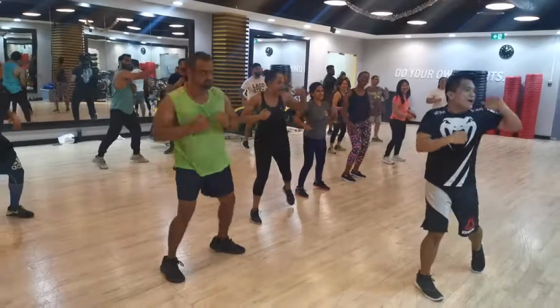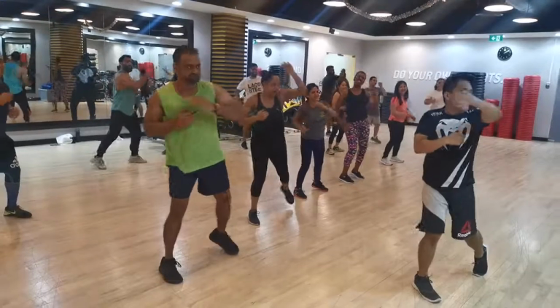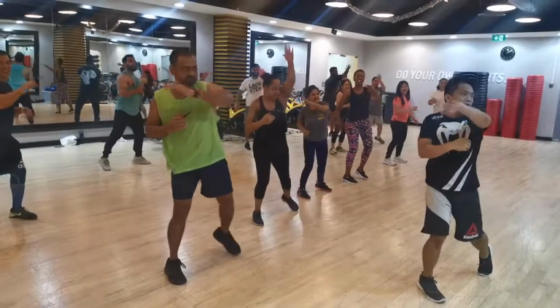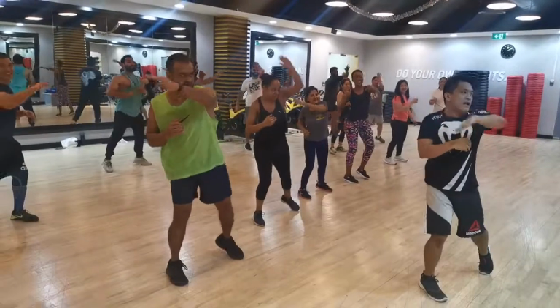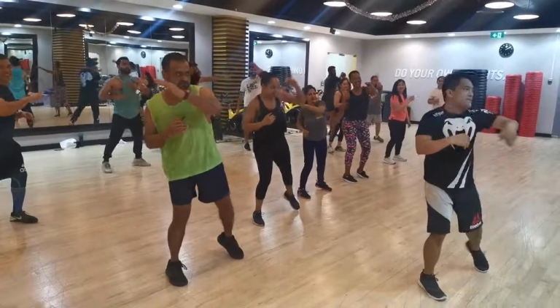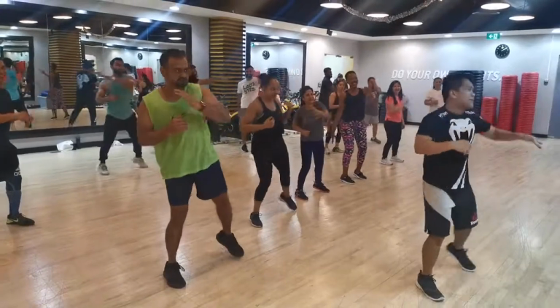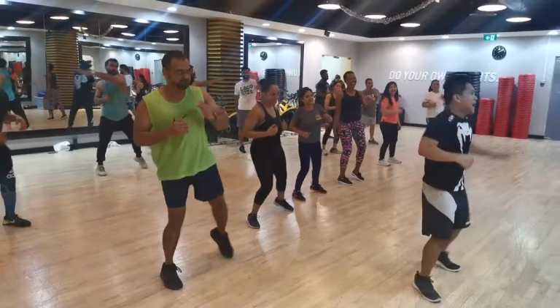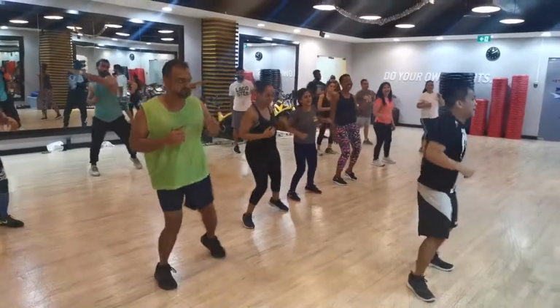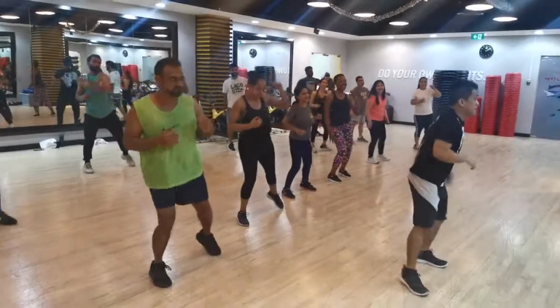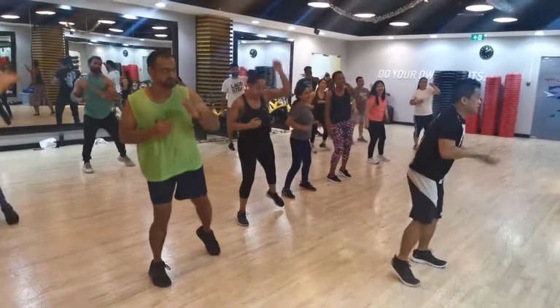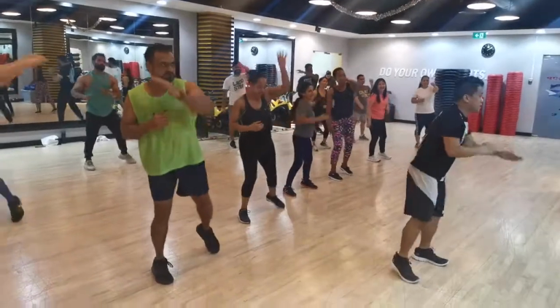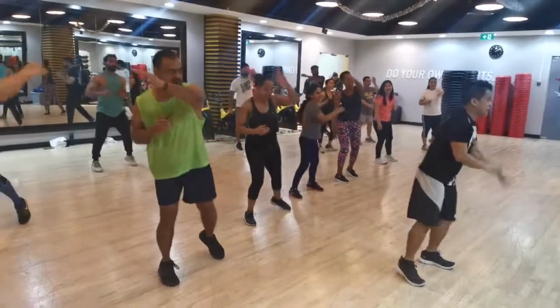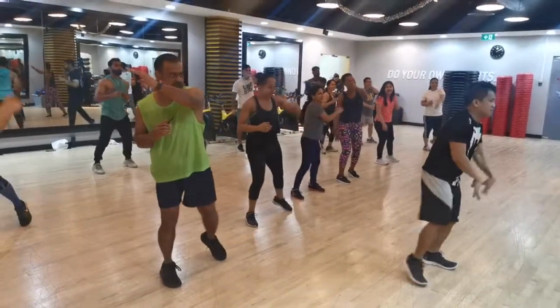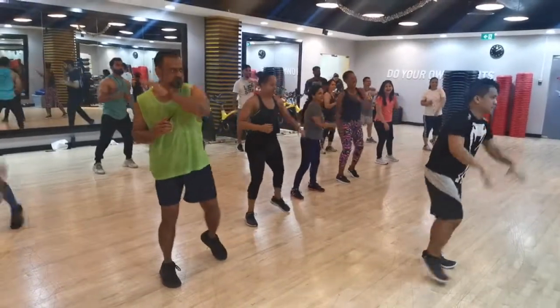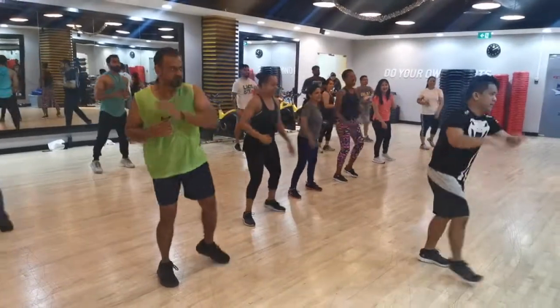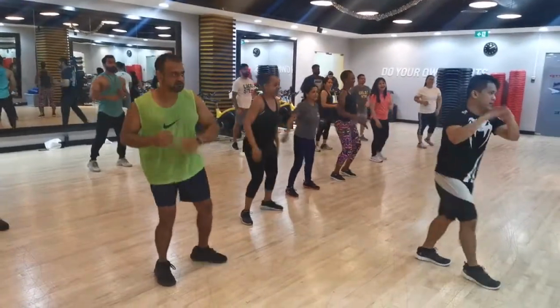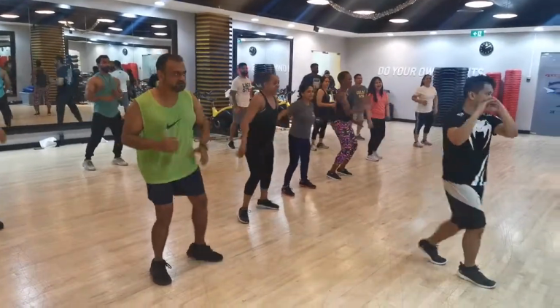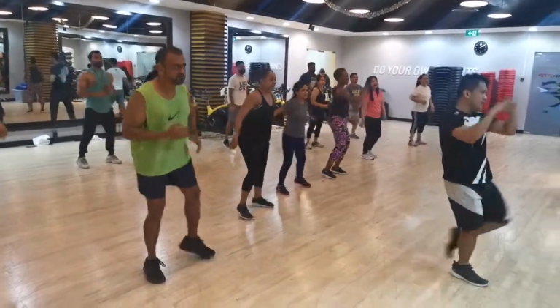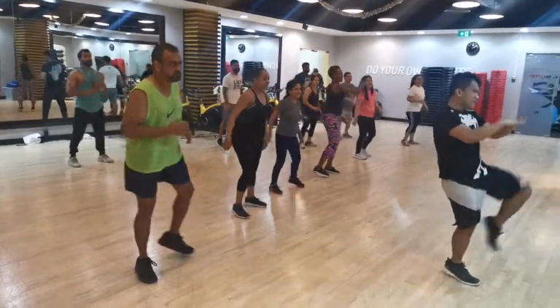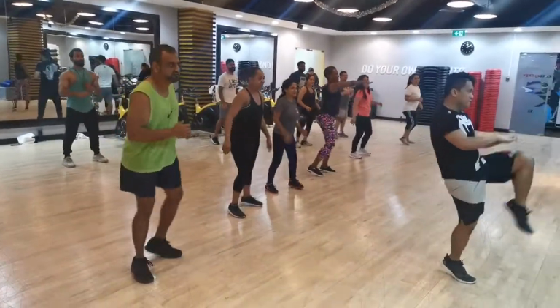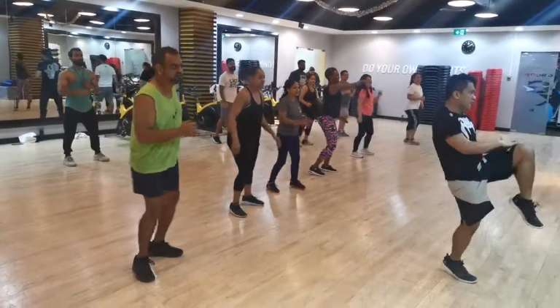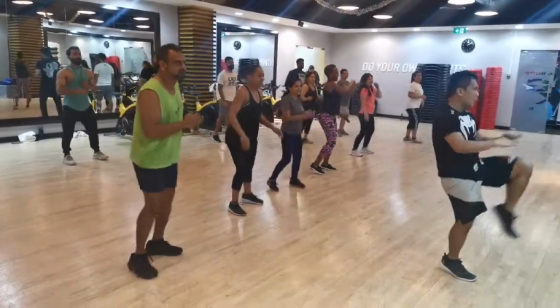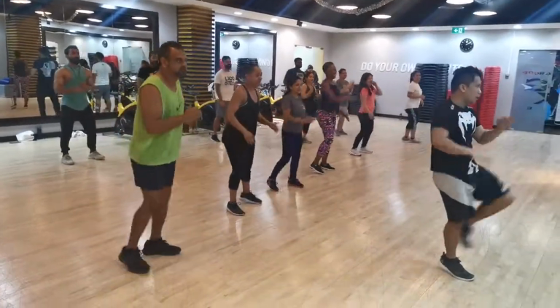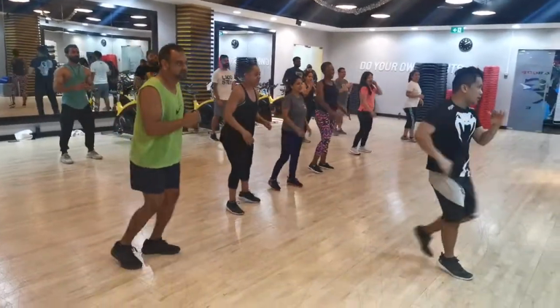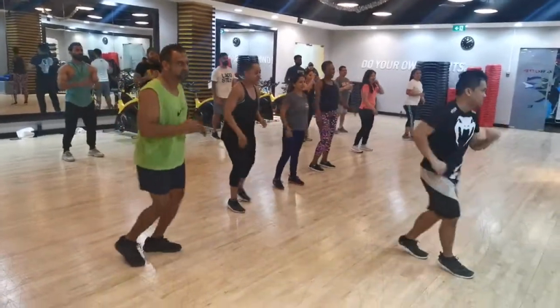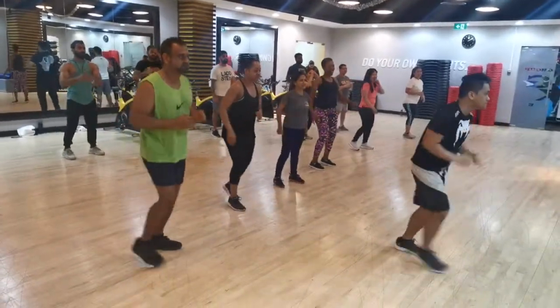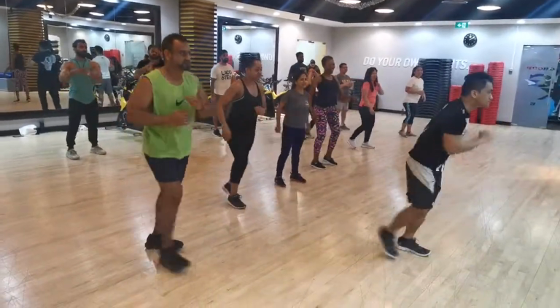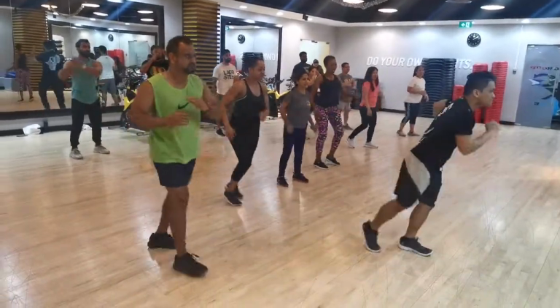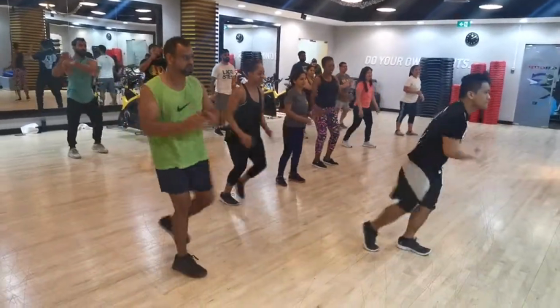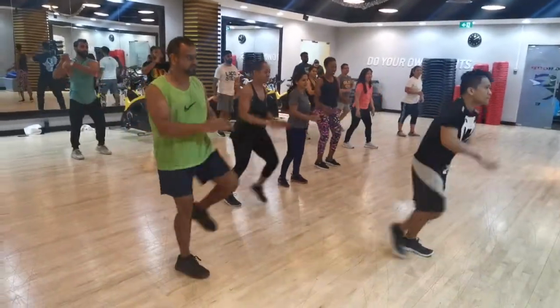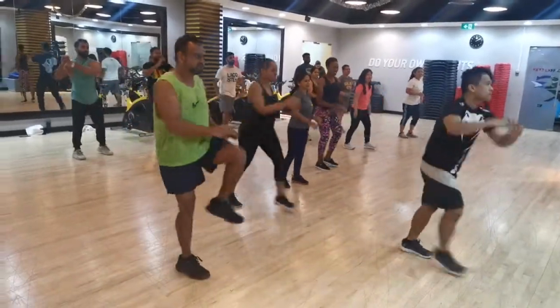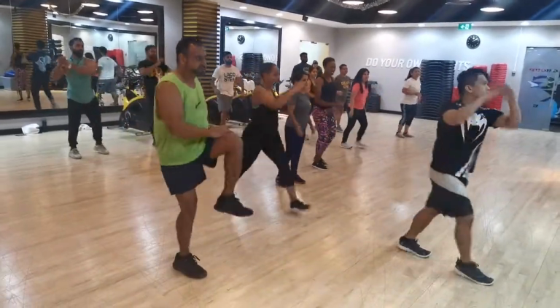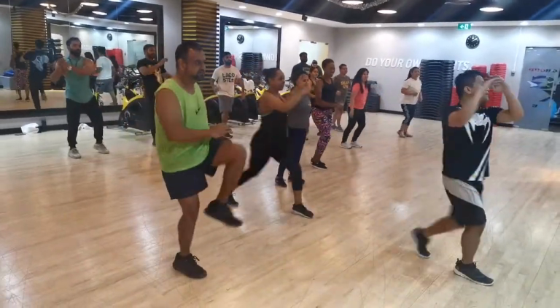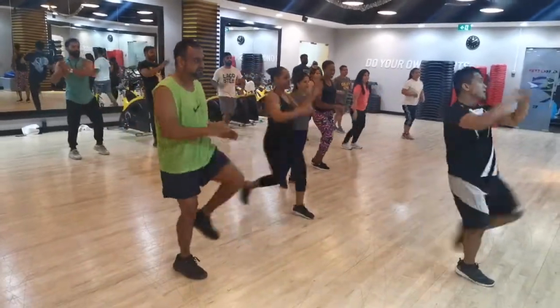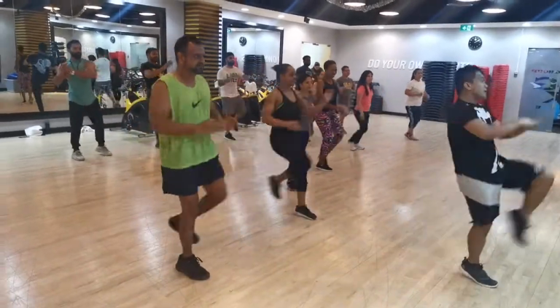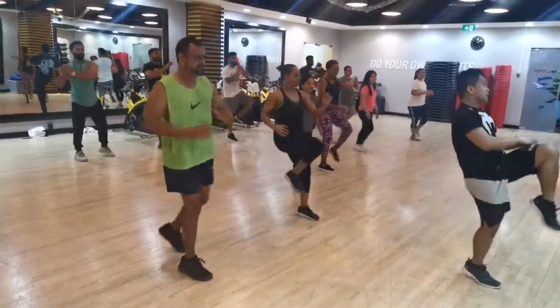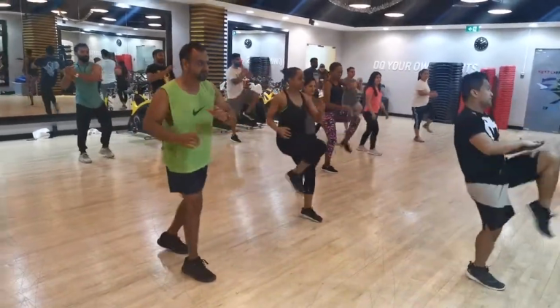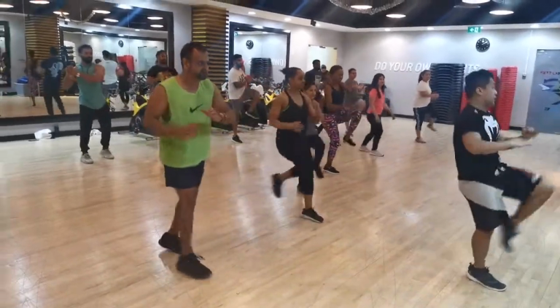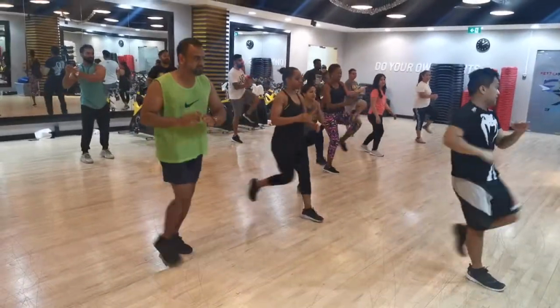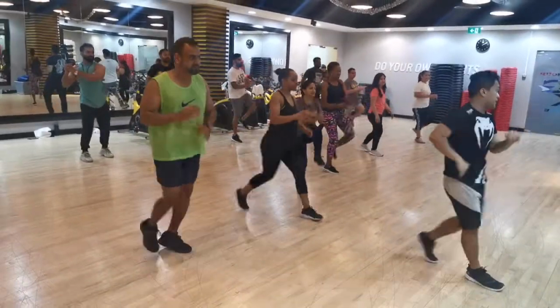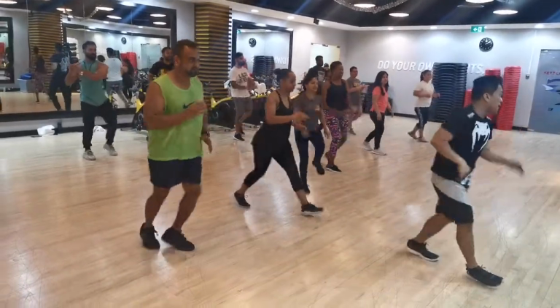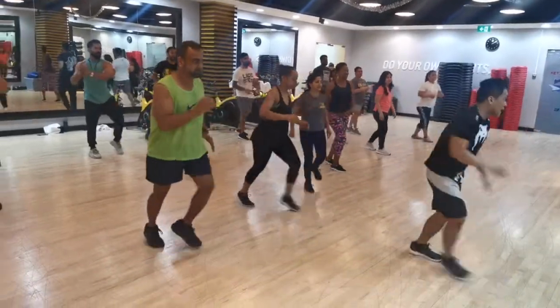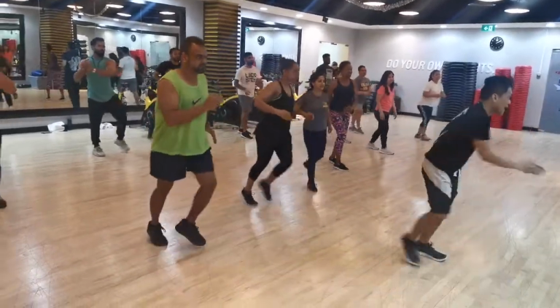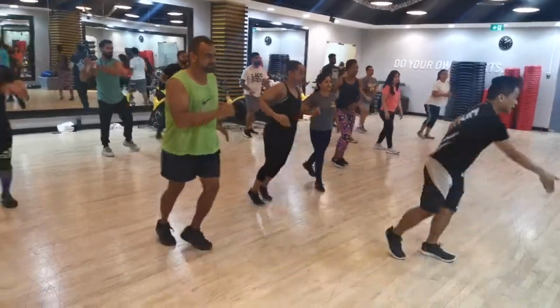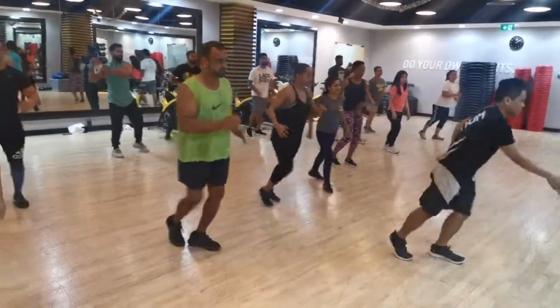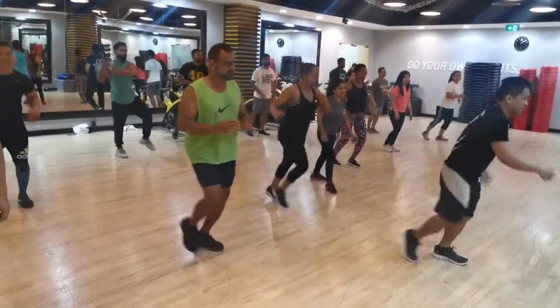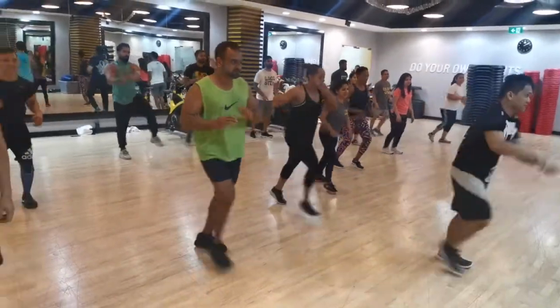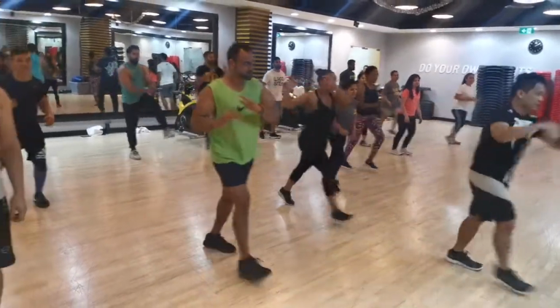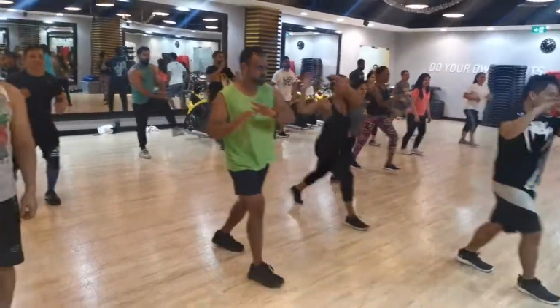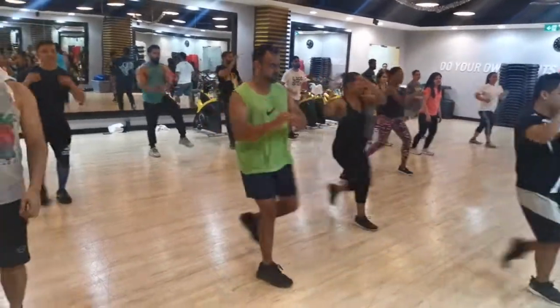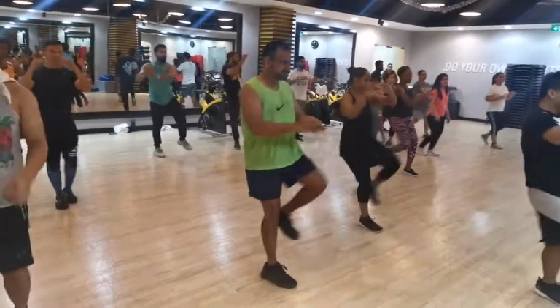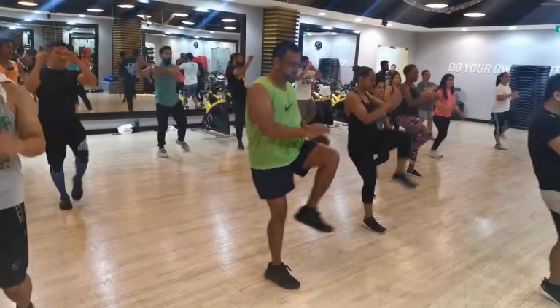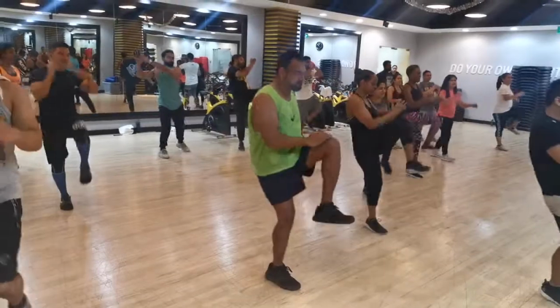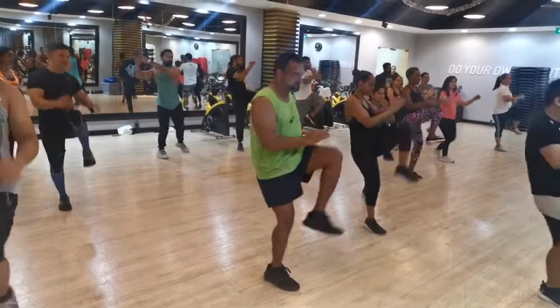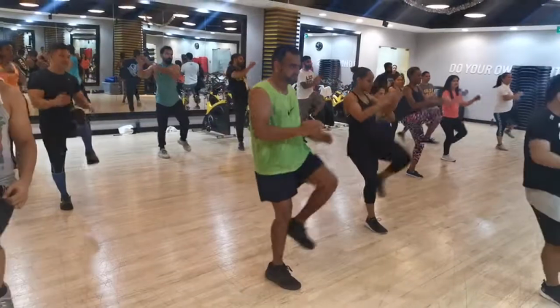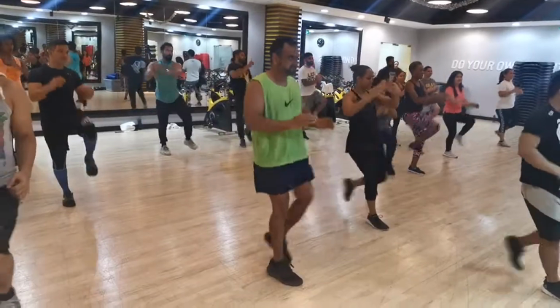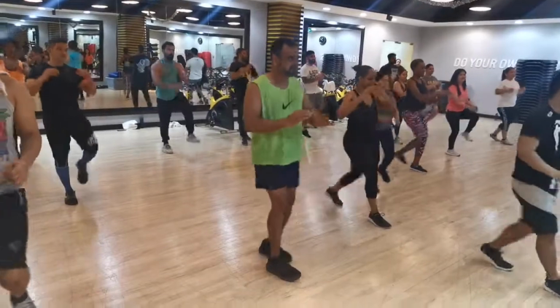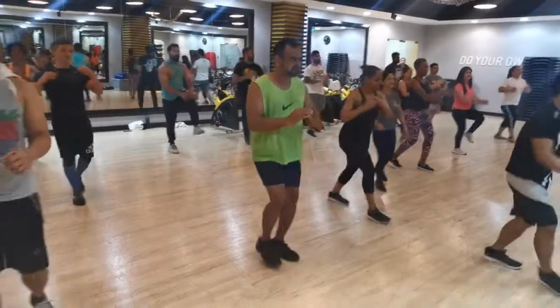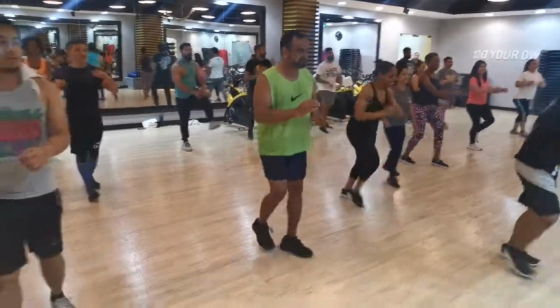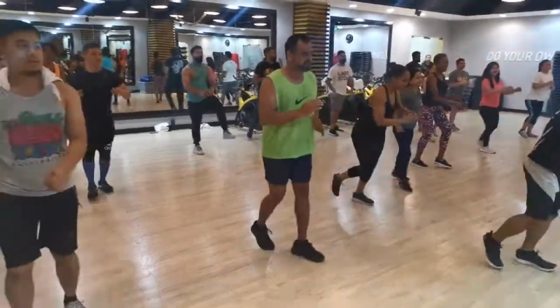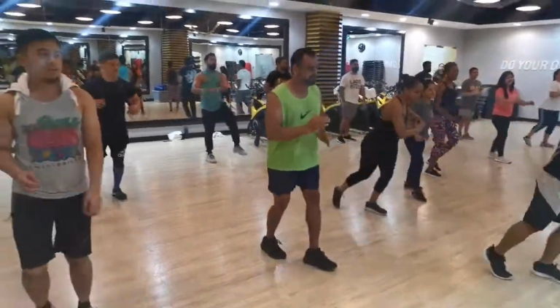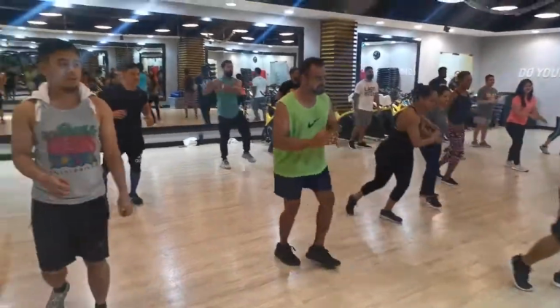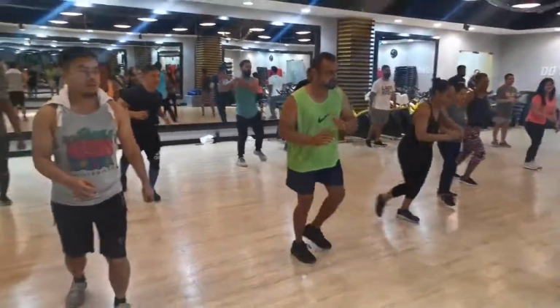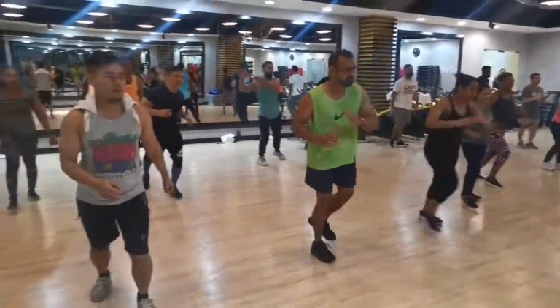Everybody, left knees — 4, 3, left knees. All right, circles!